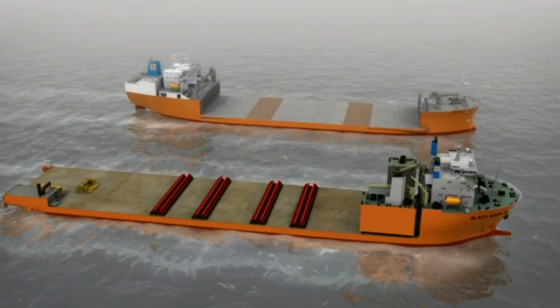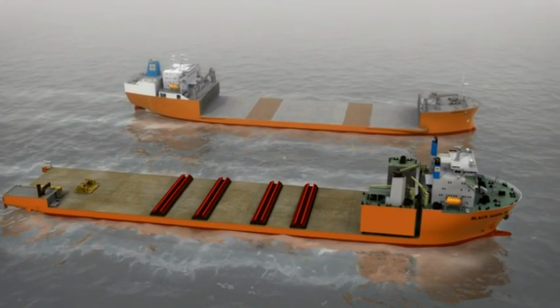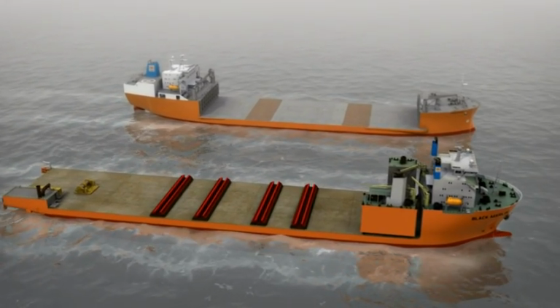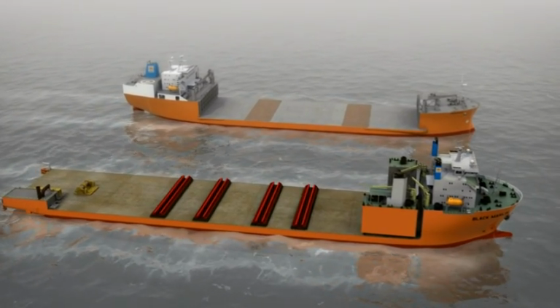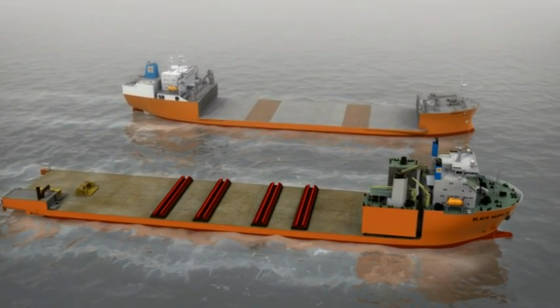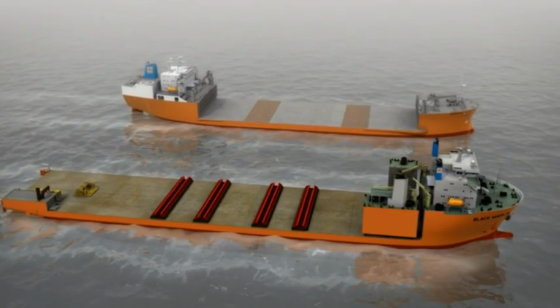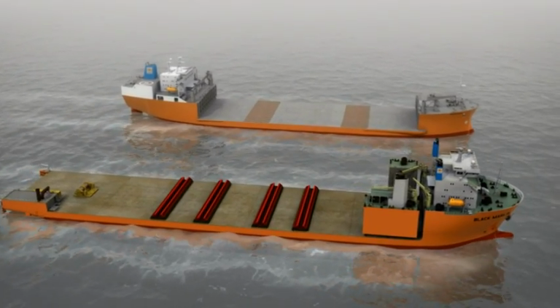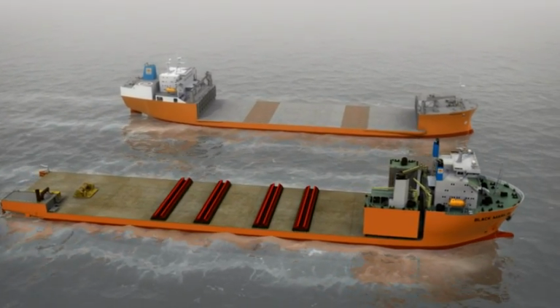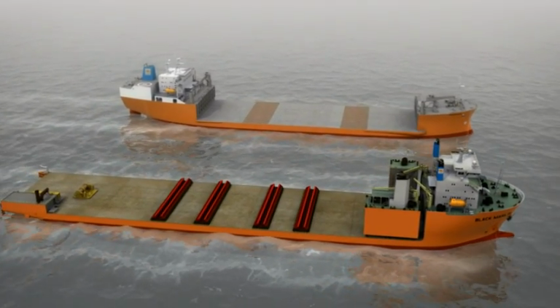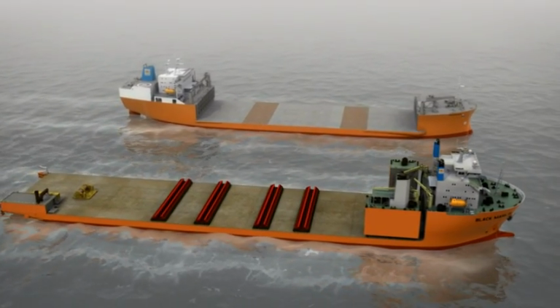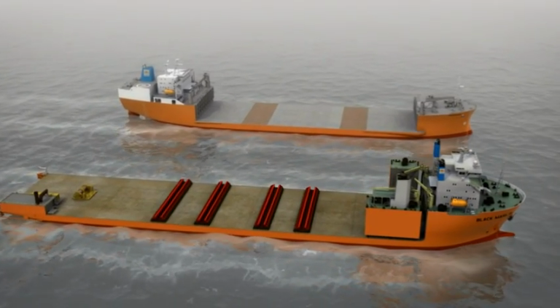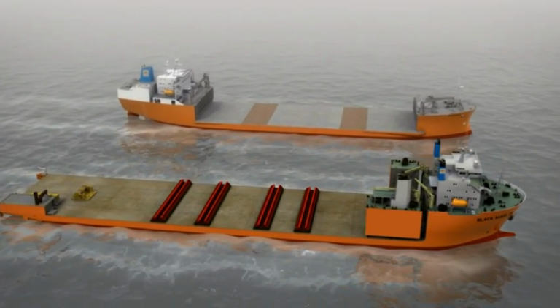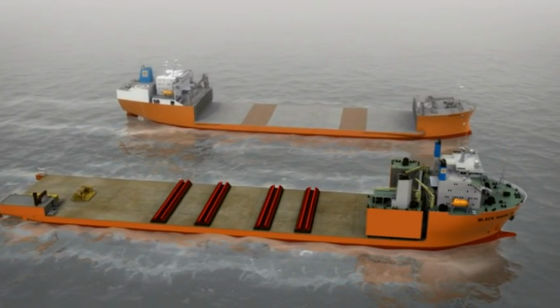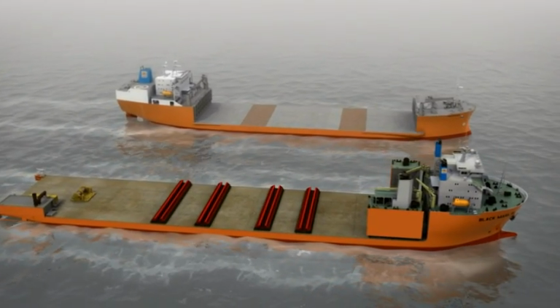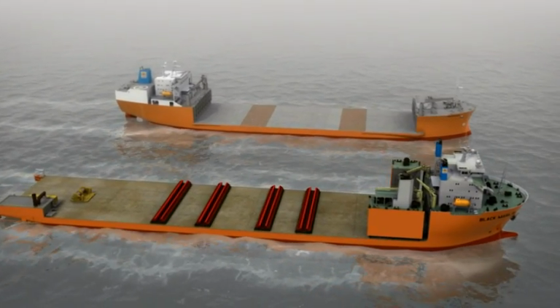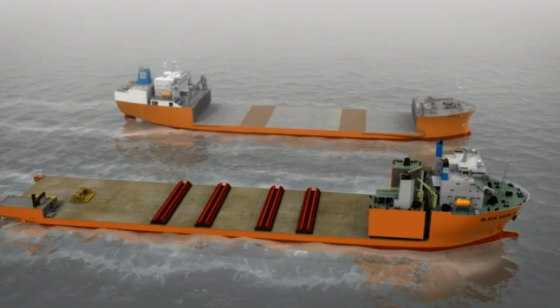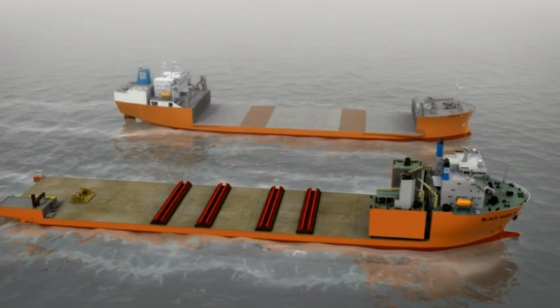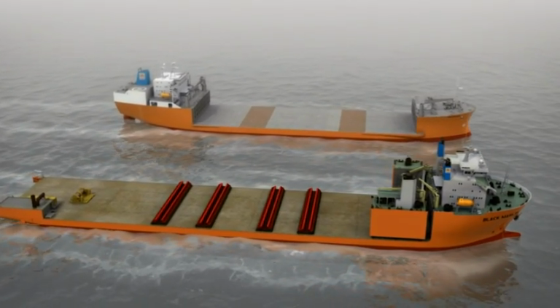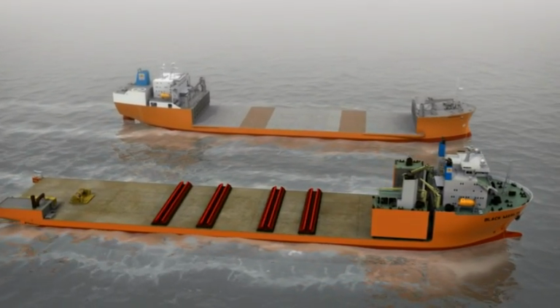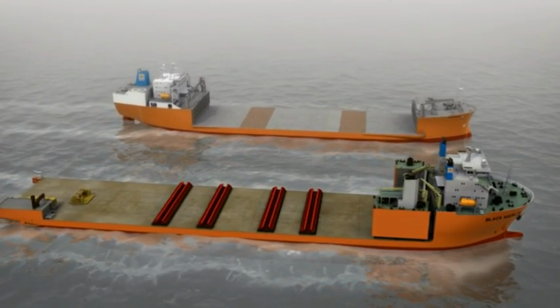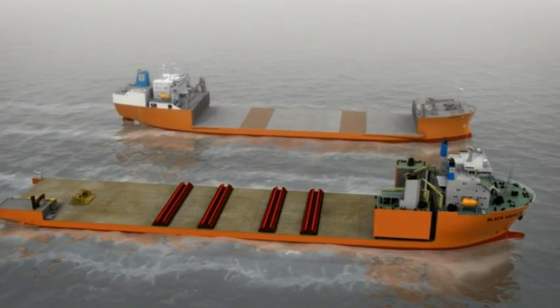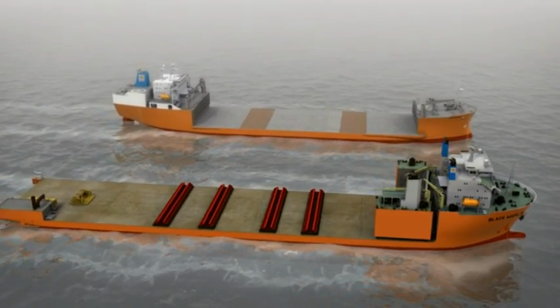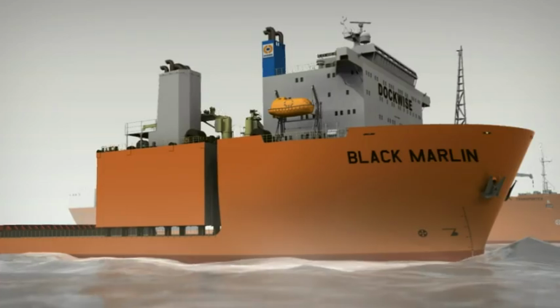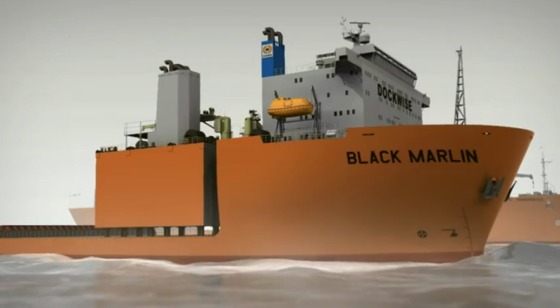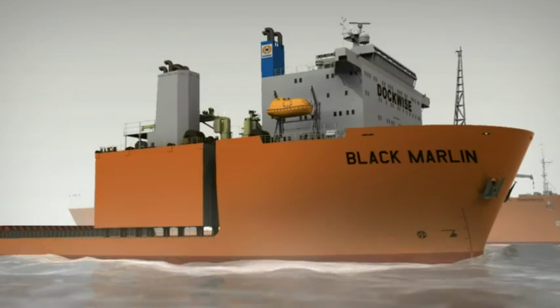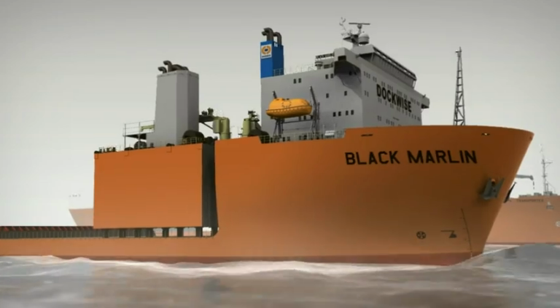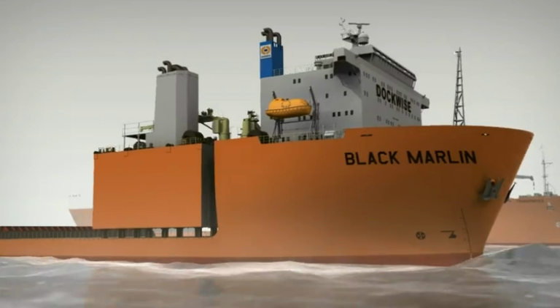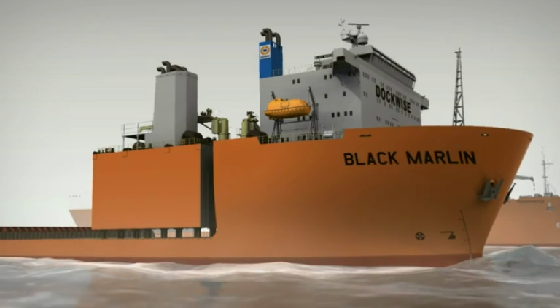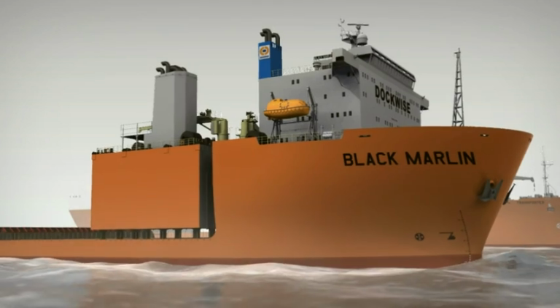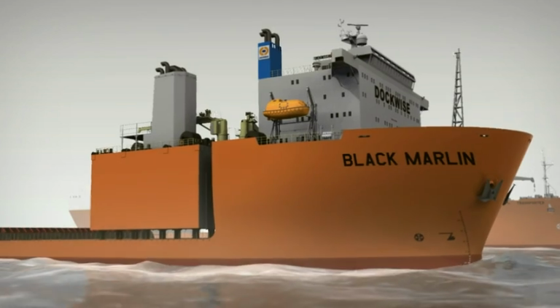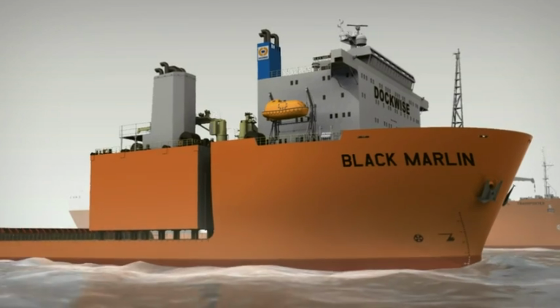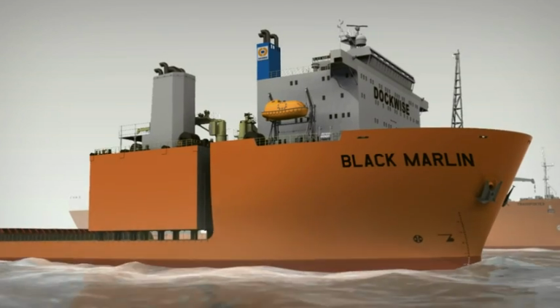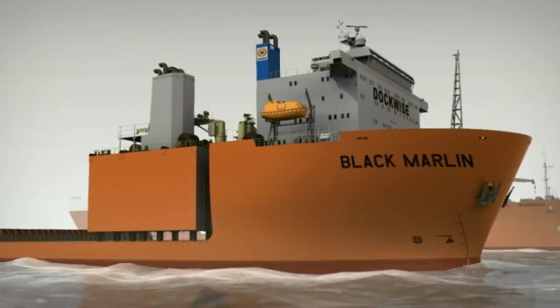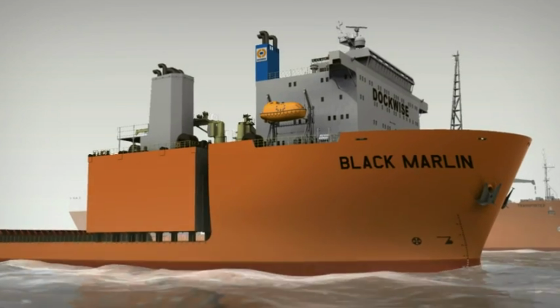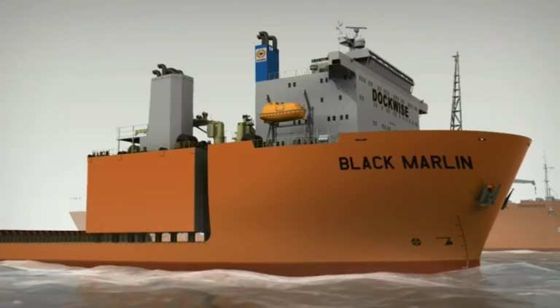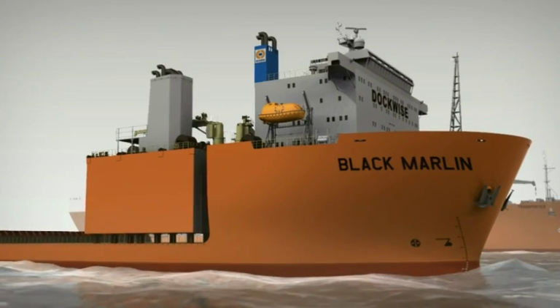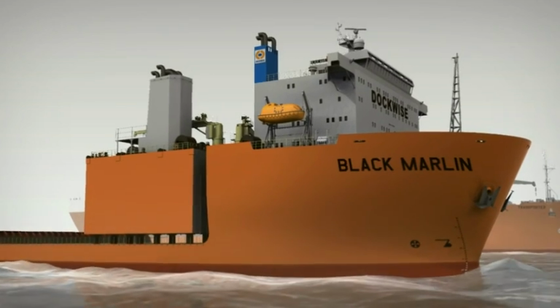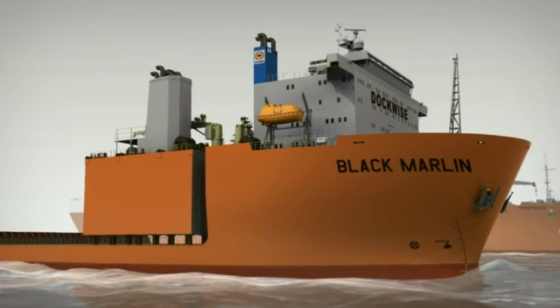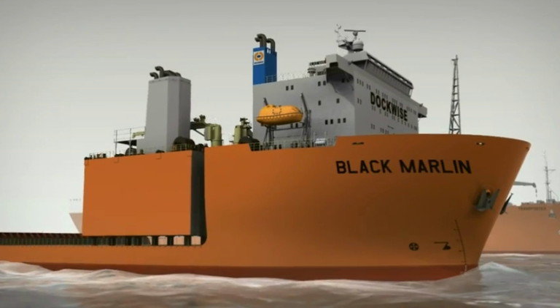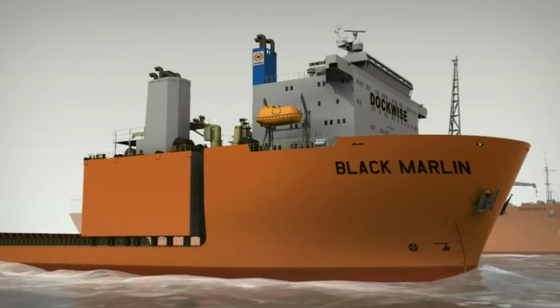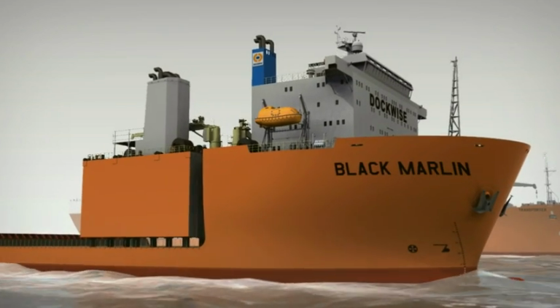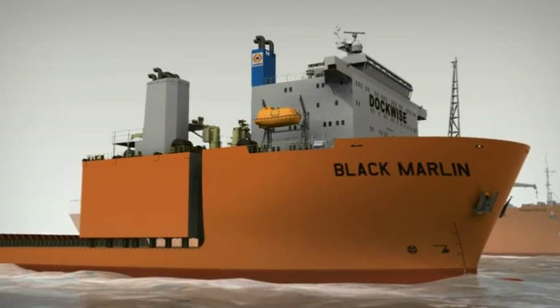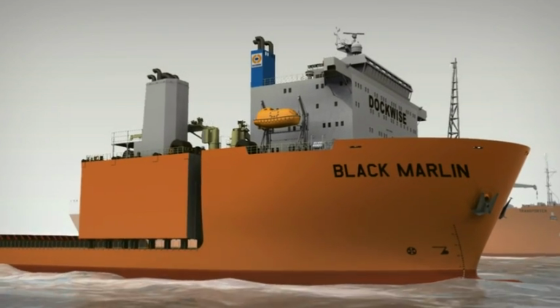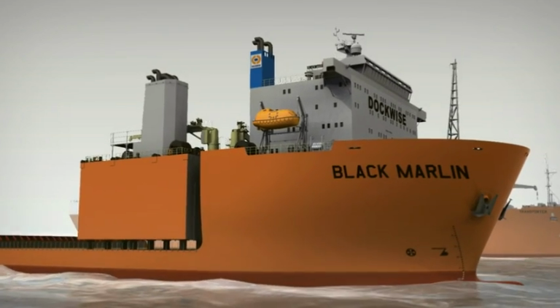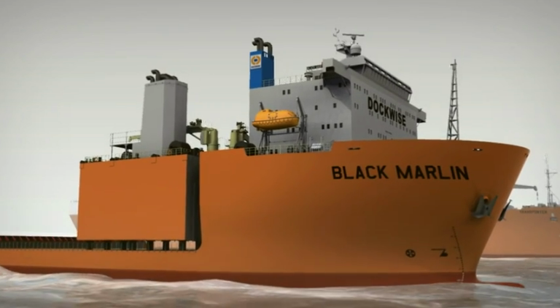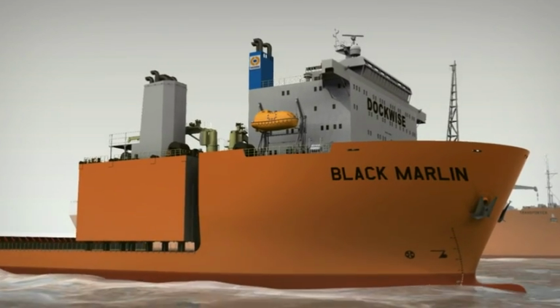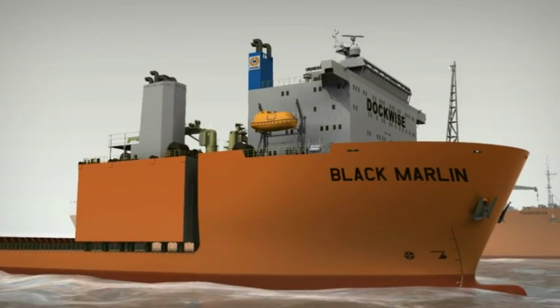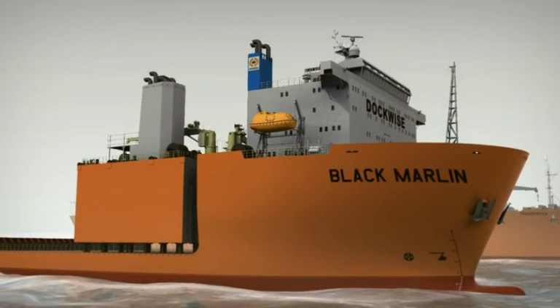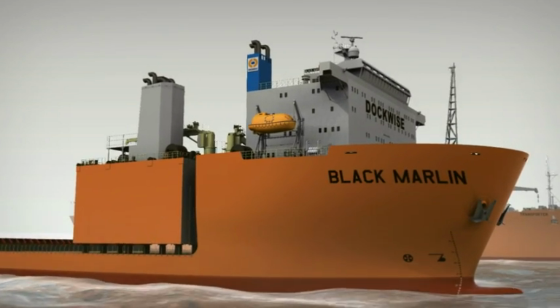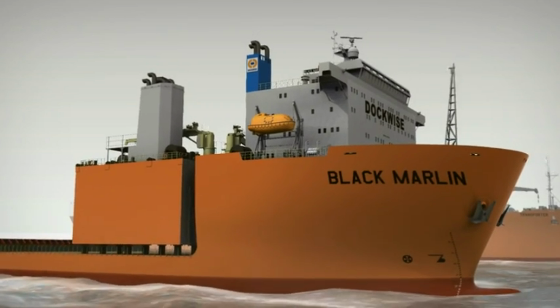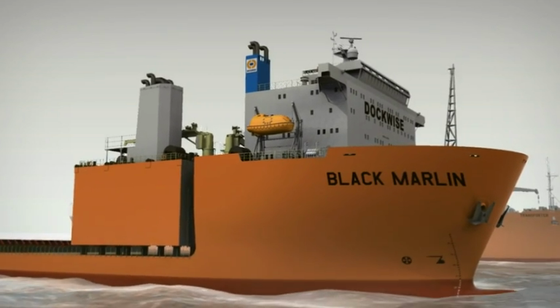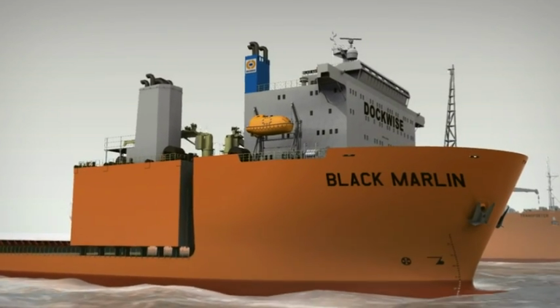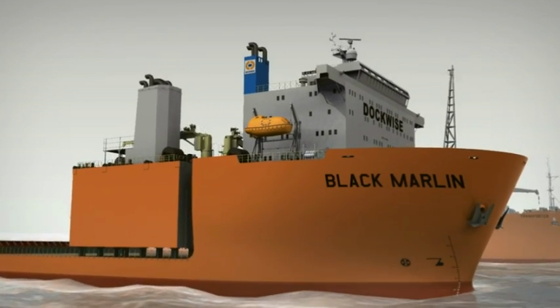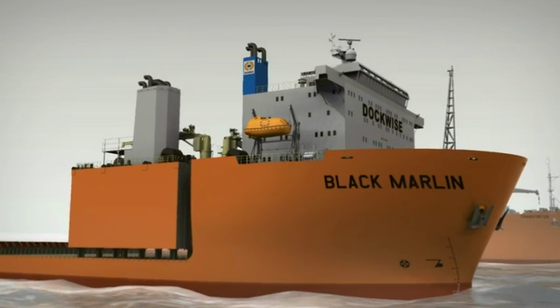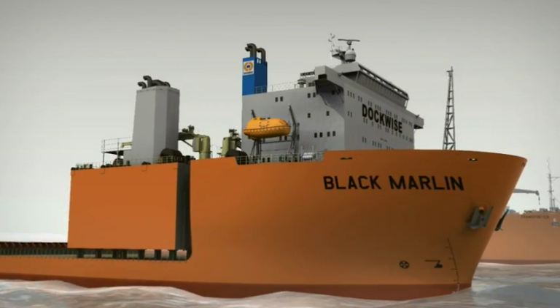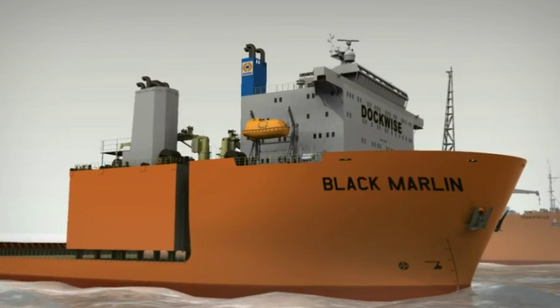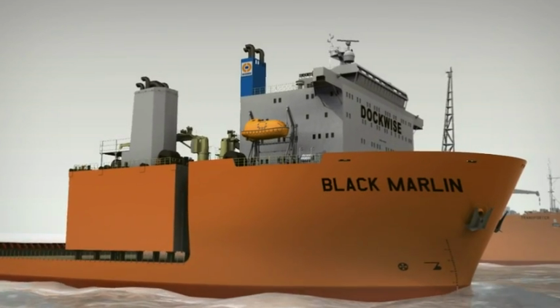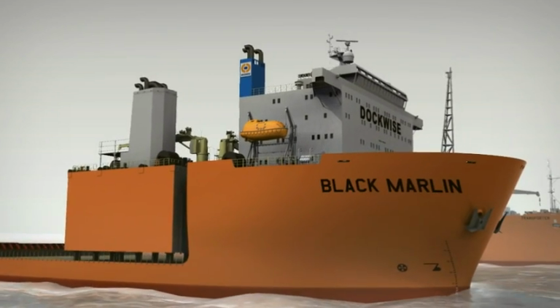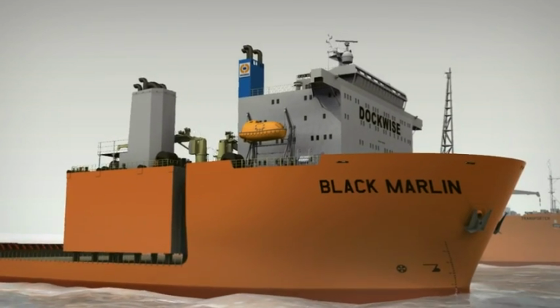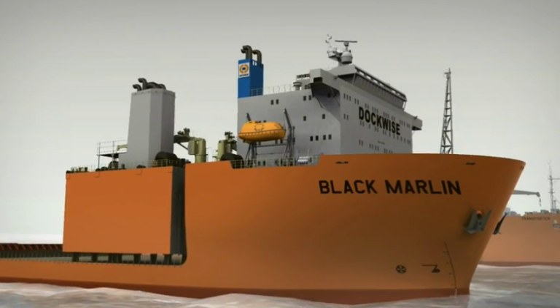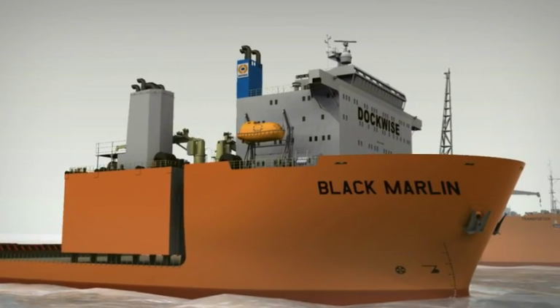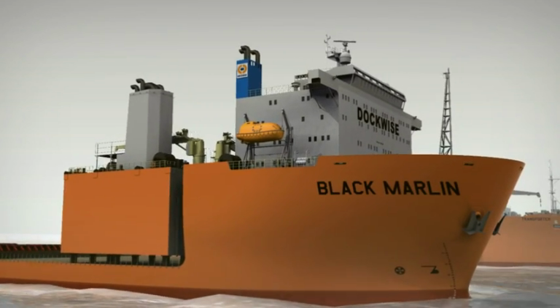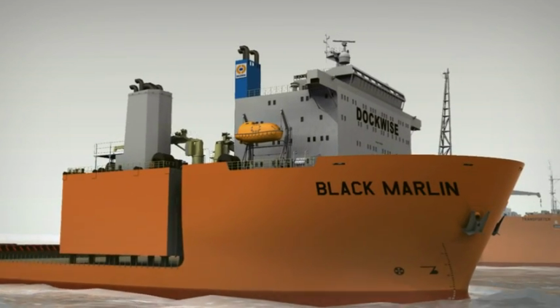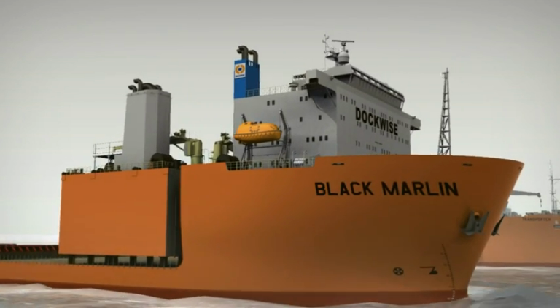The first location is Viborg, located in Russia. The second location is Koji, in South Korea.